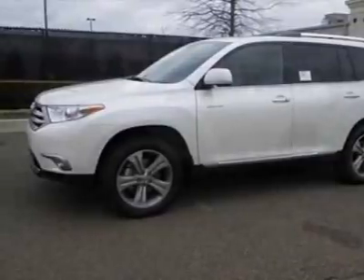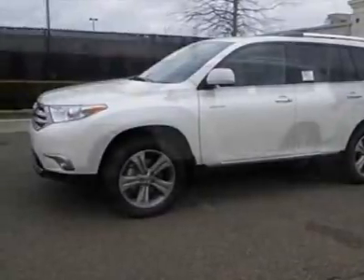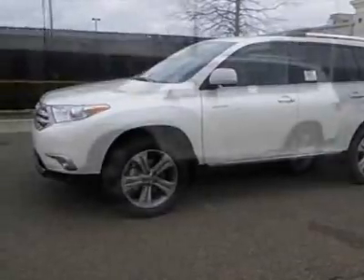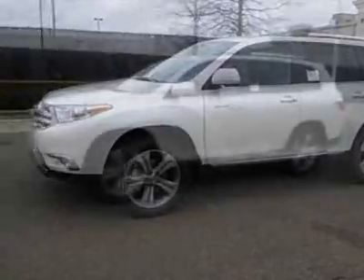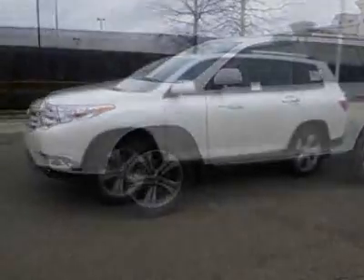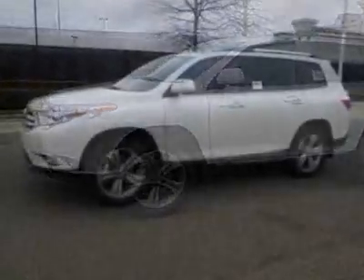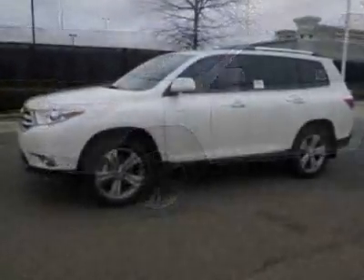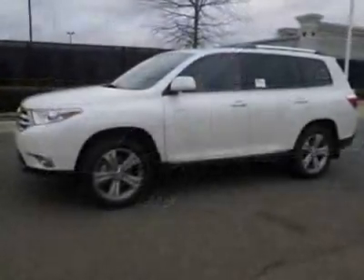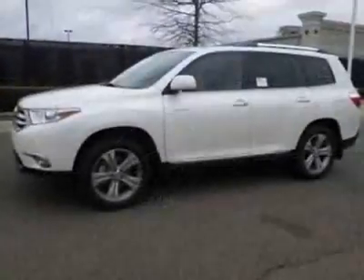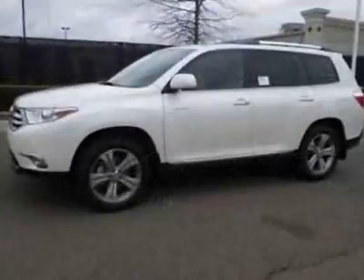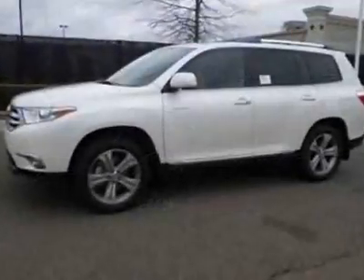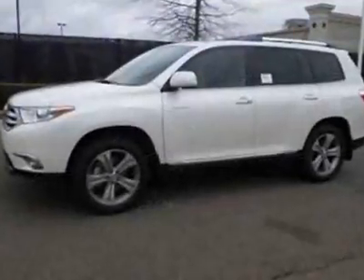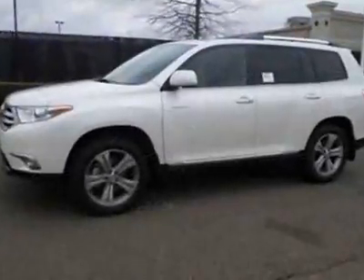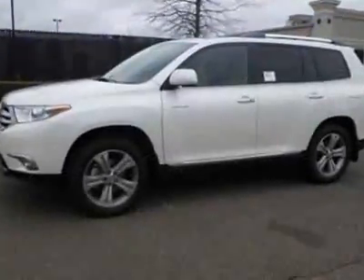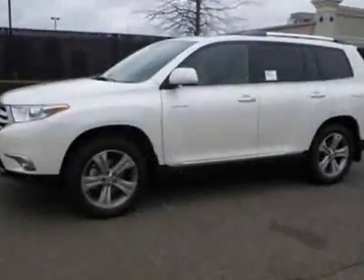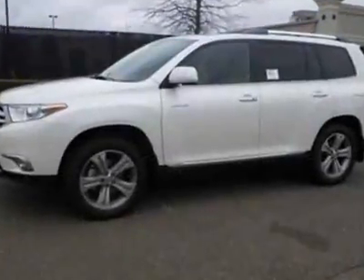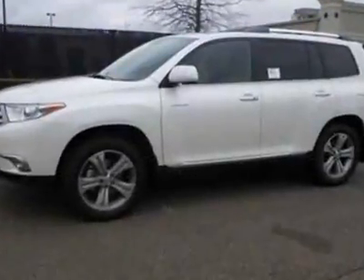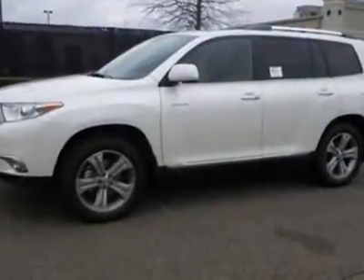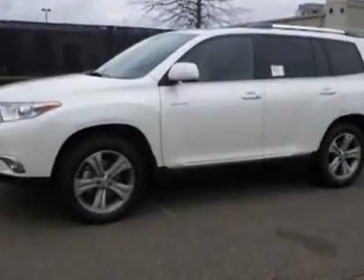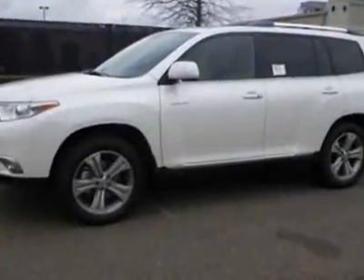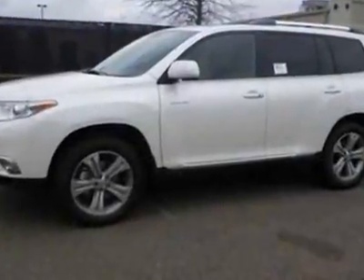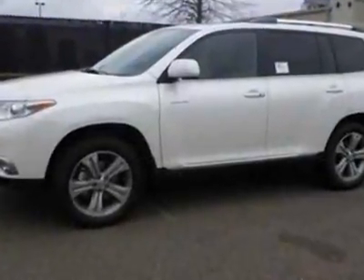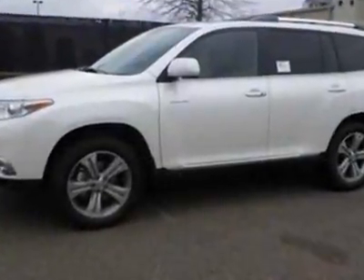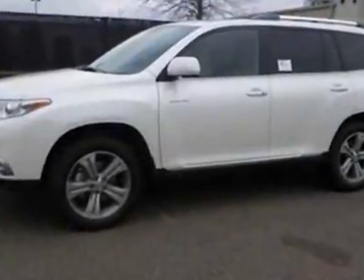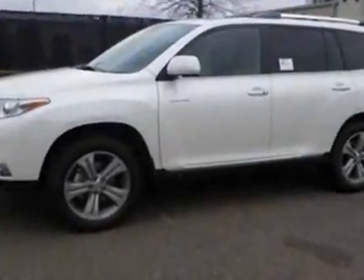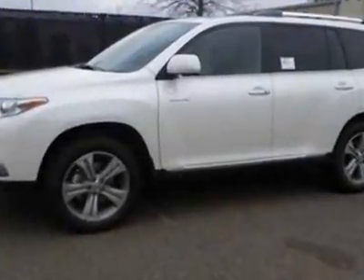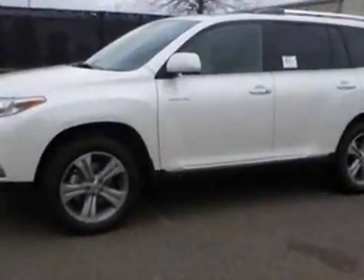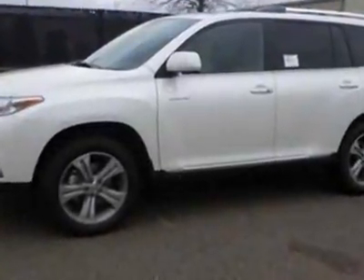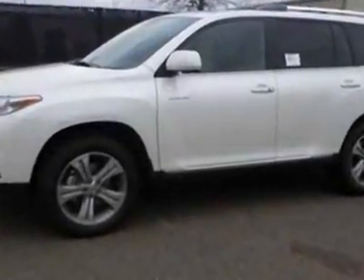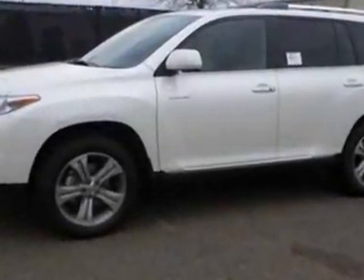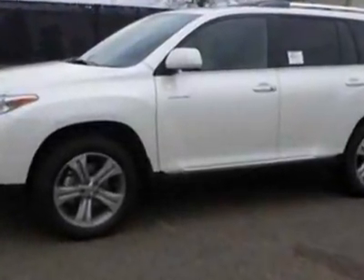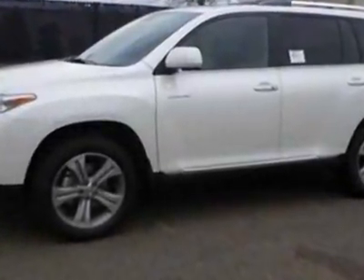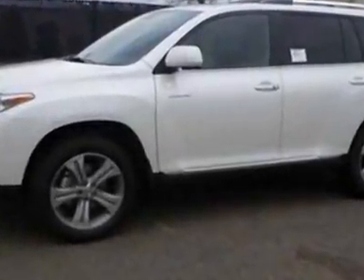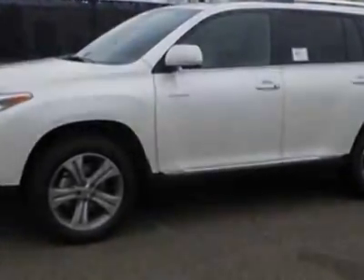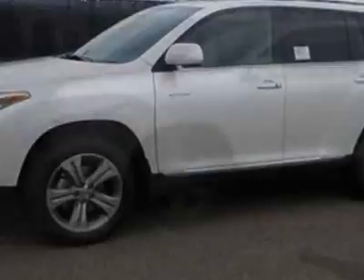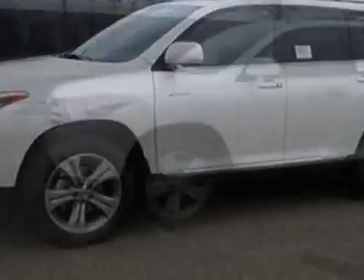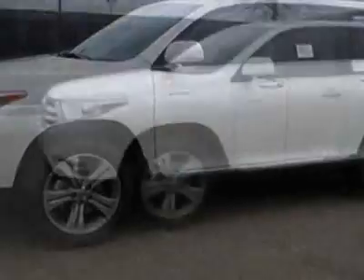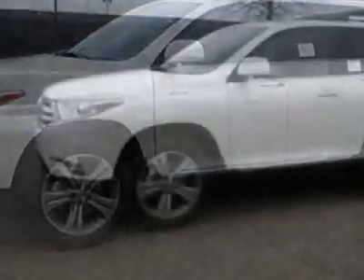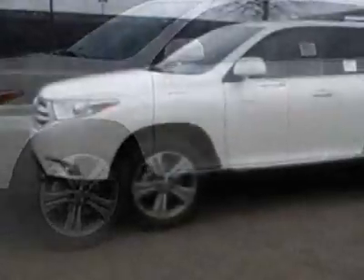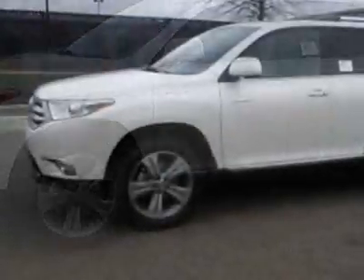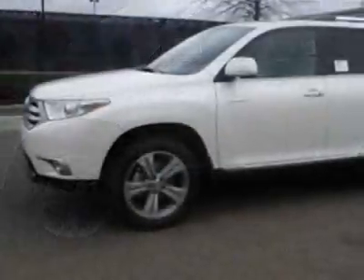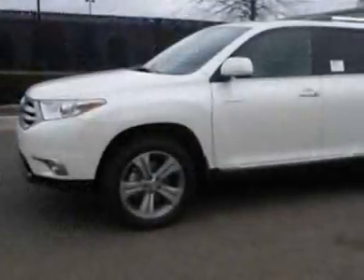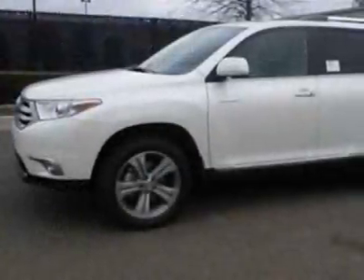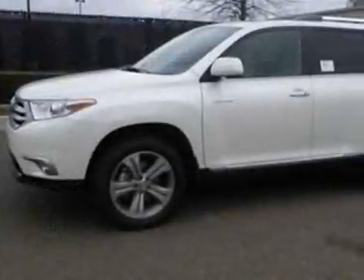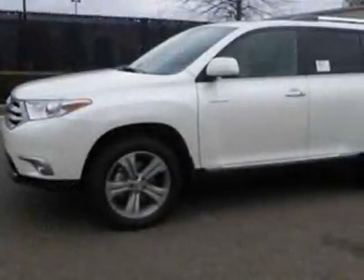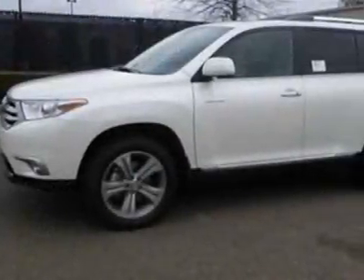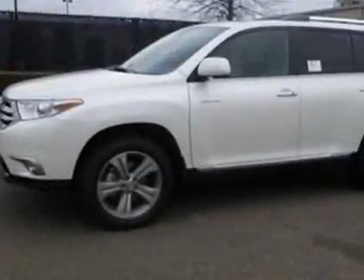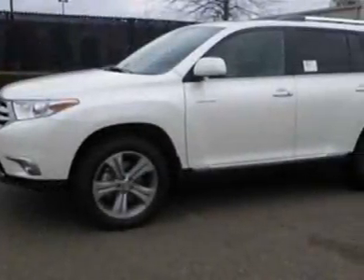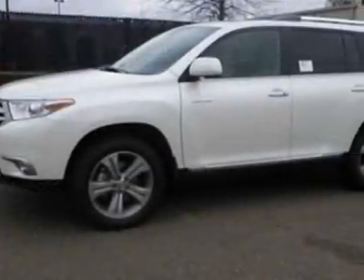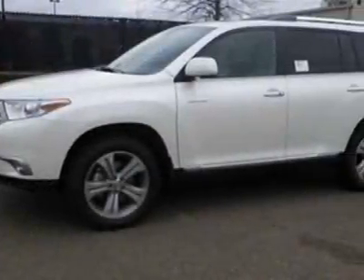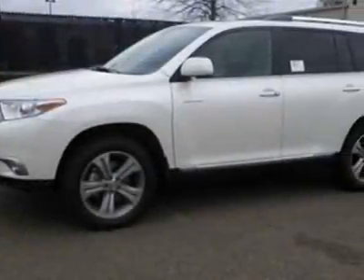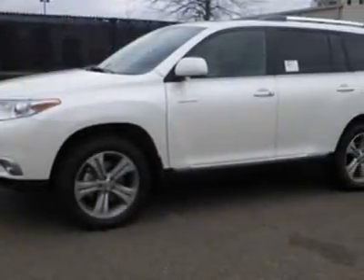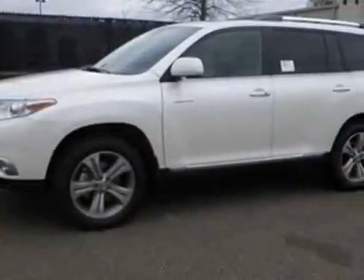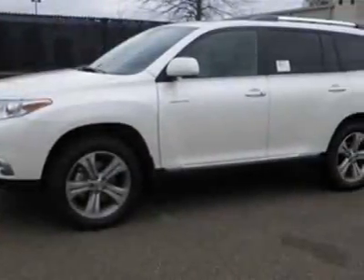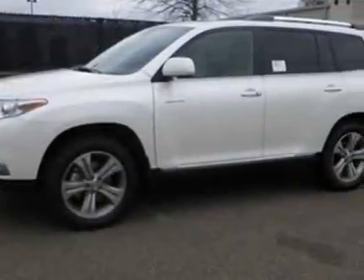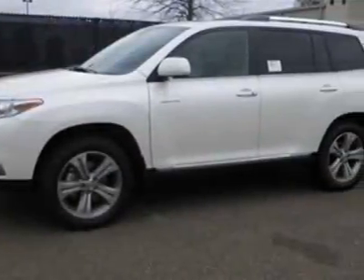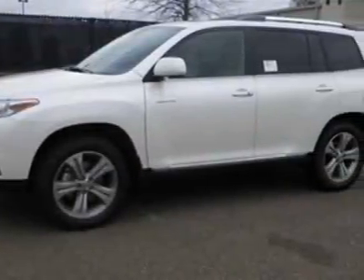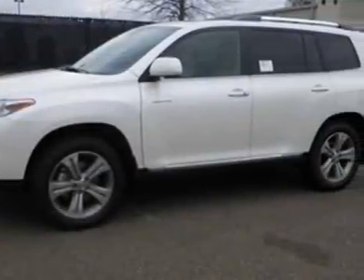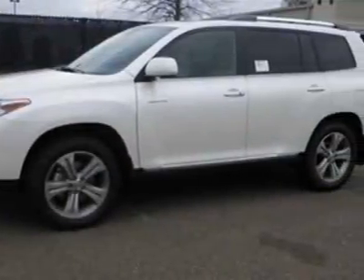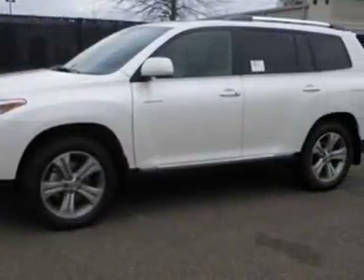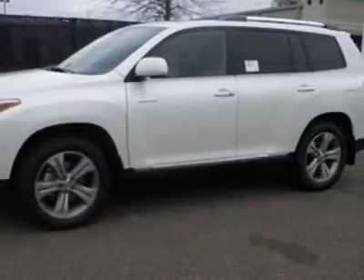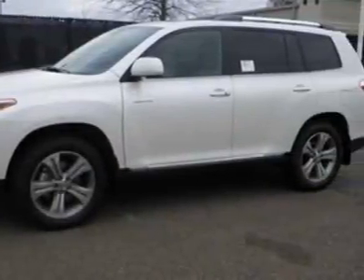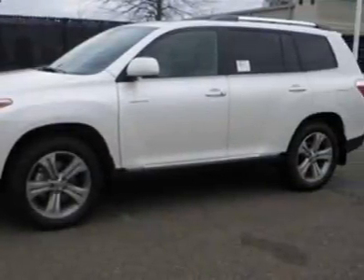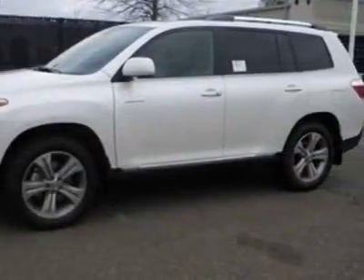Call 866-655-8722 or email our friendly sales staff today to schedule a test drive.